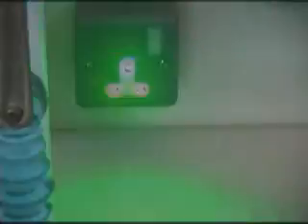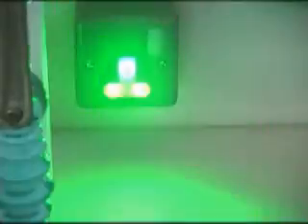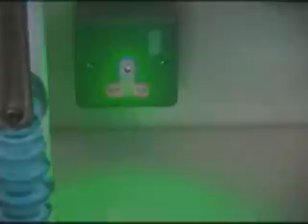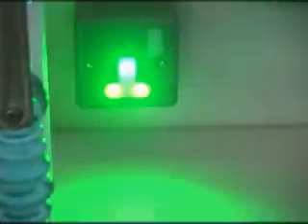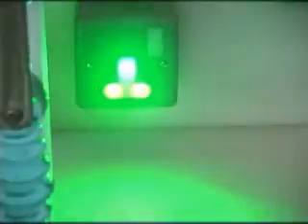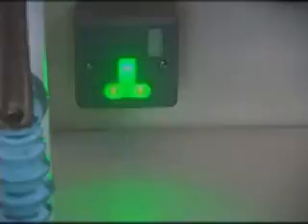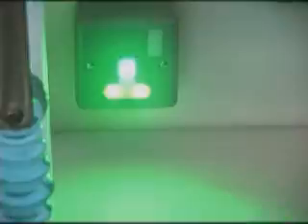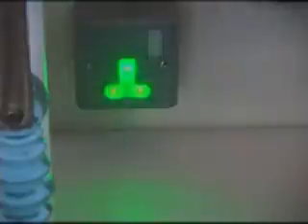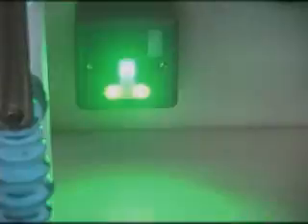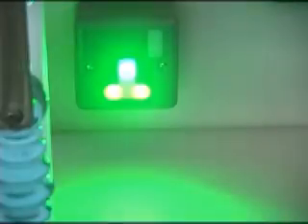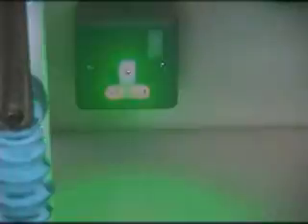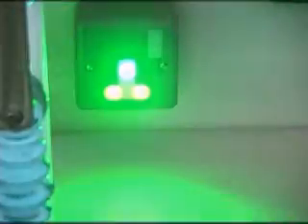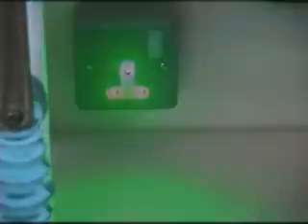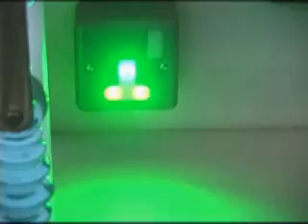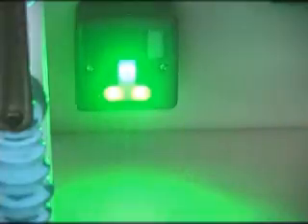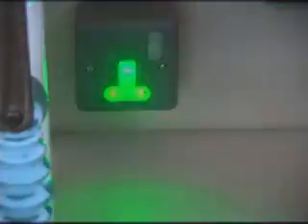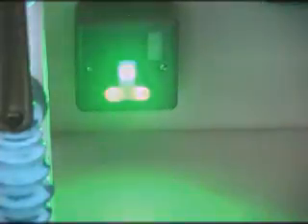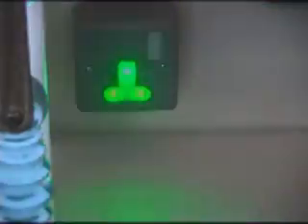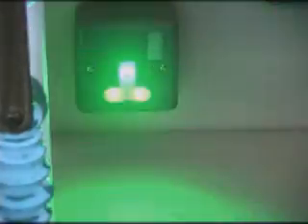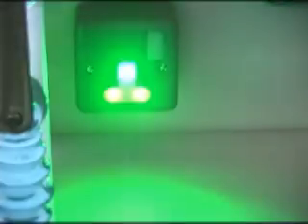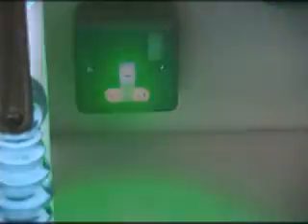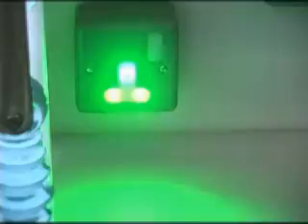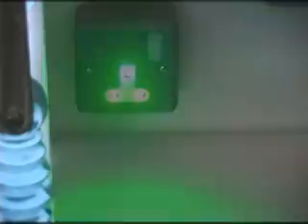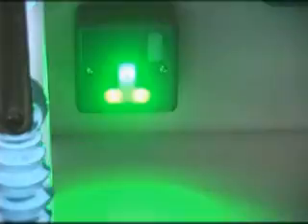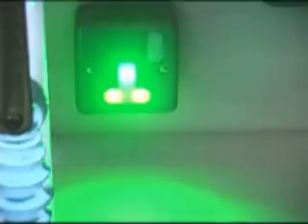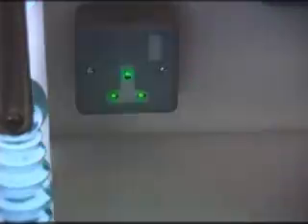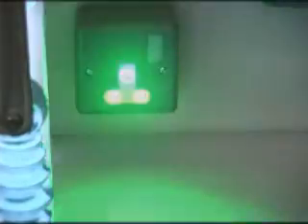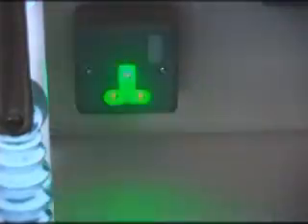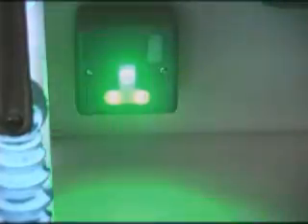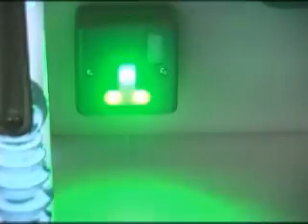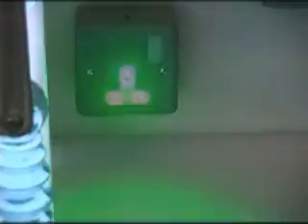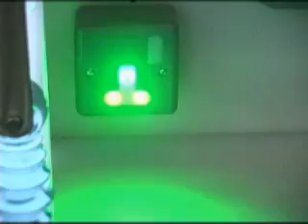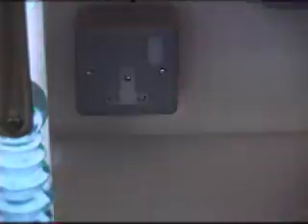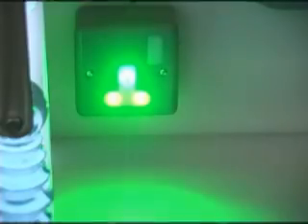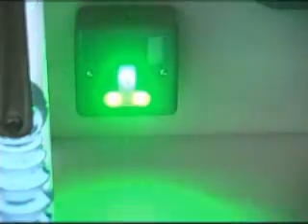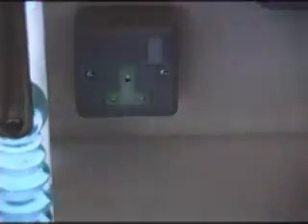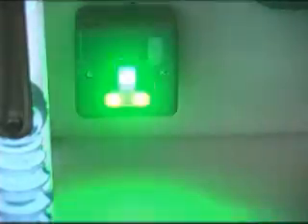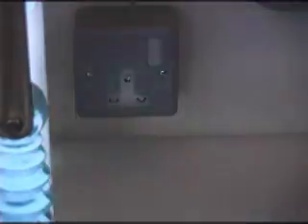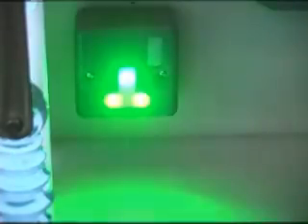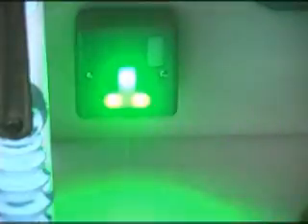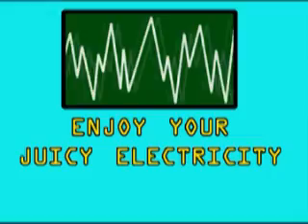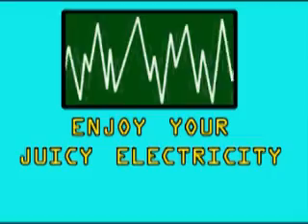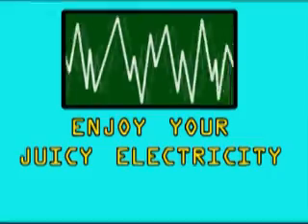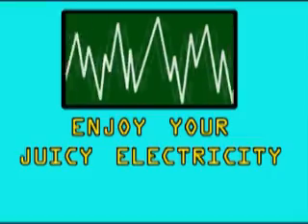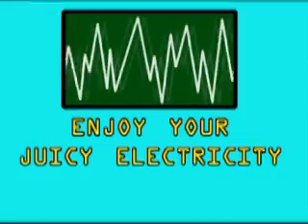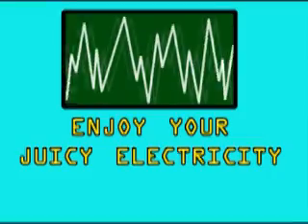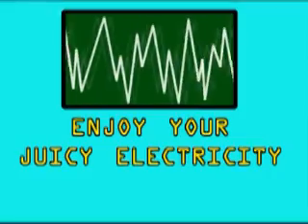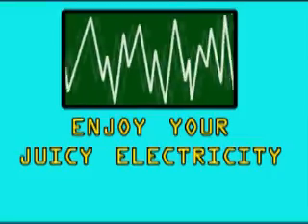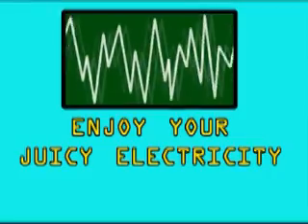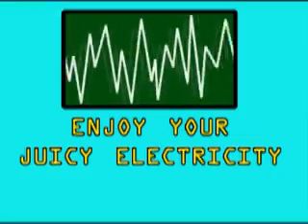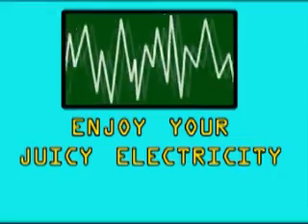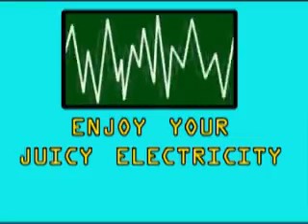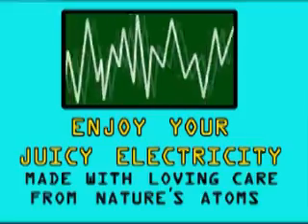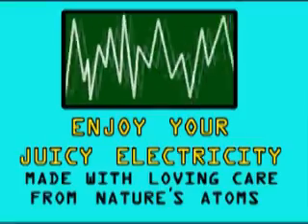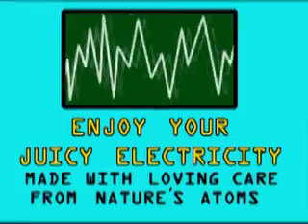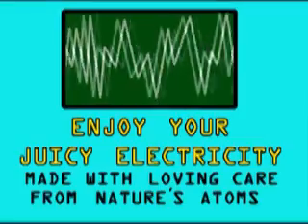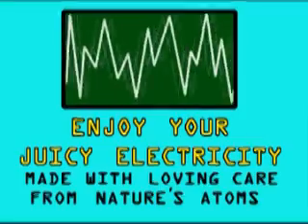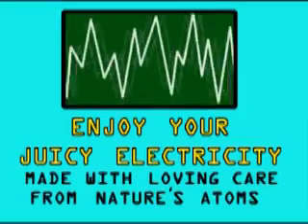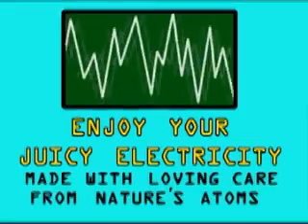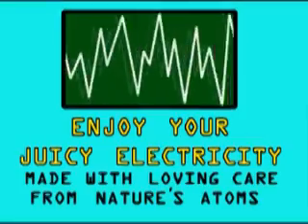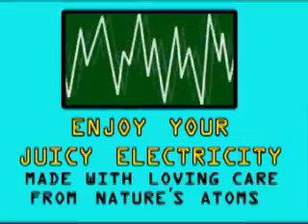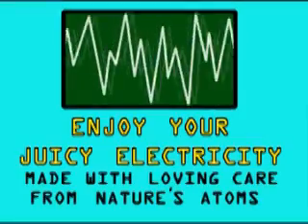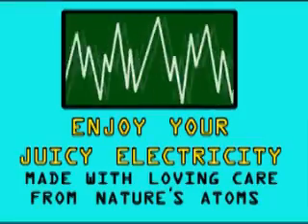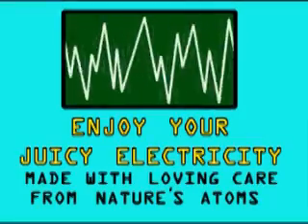Congratulations, you have successfully loaded the reactor. Your electricity is now ready to use.